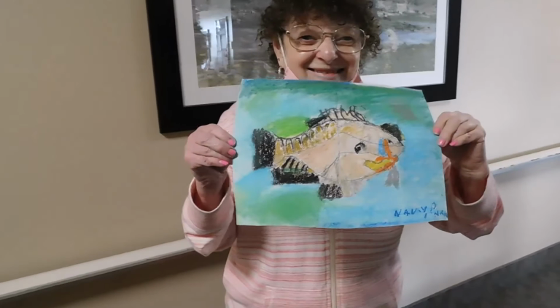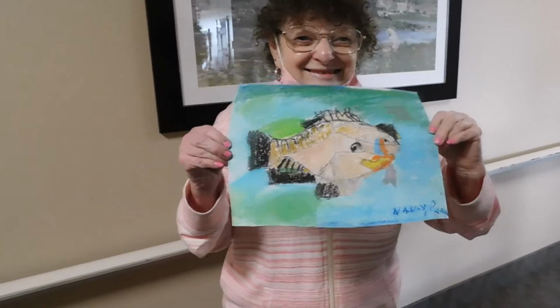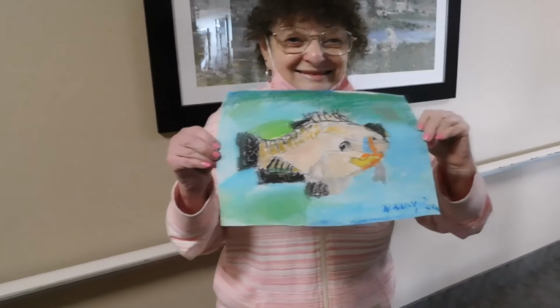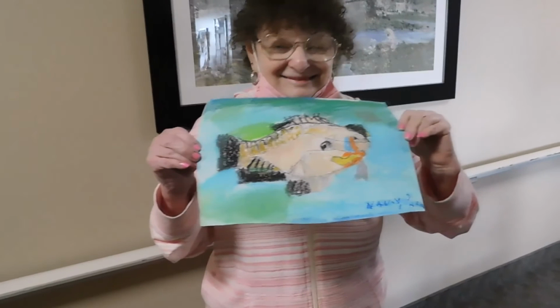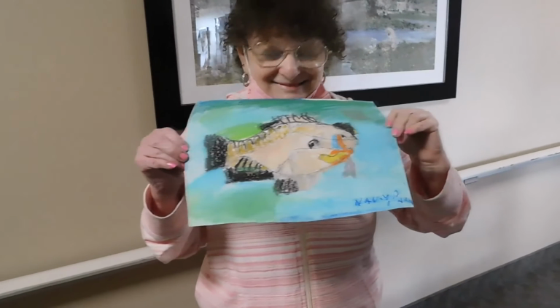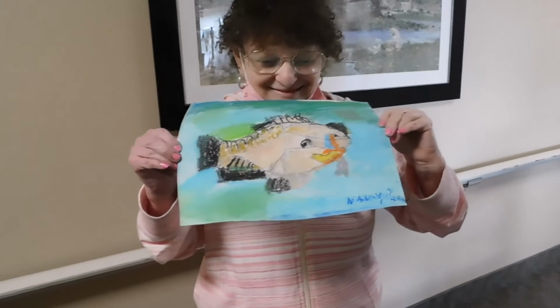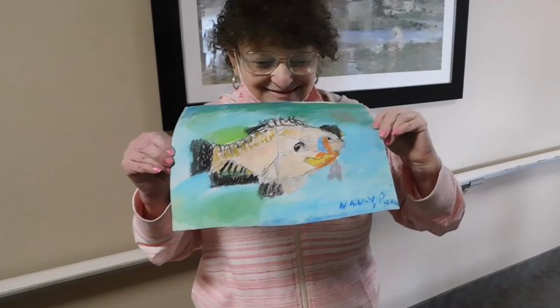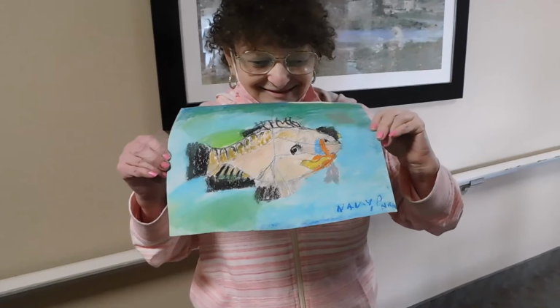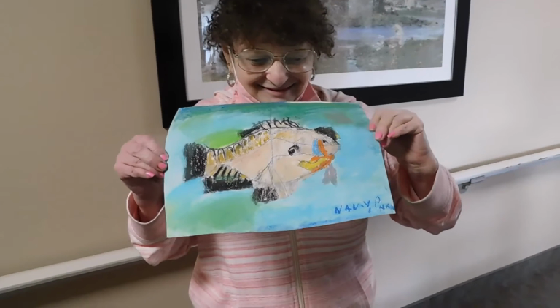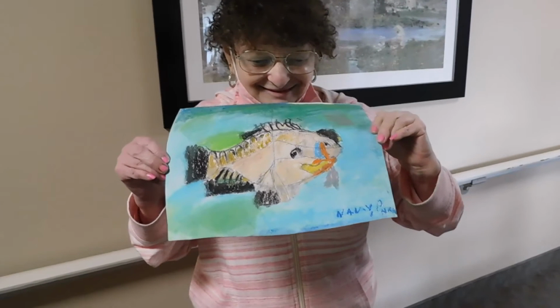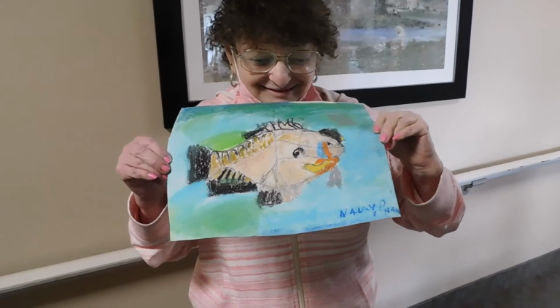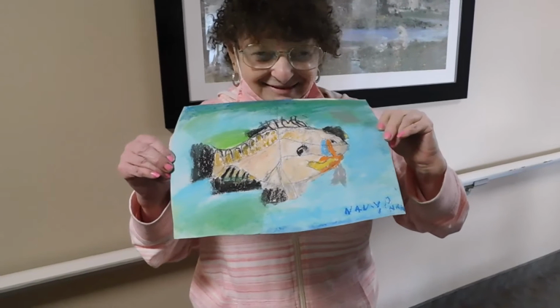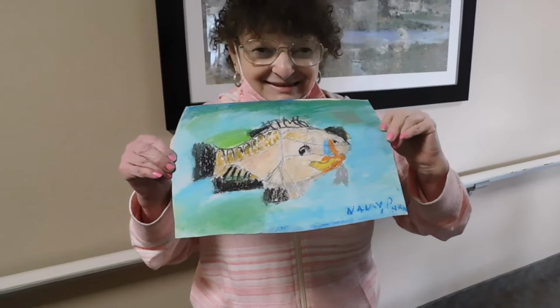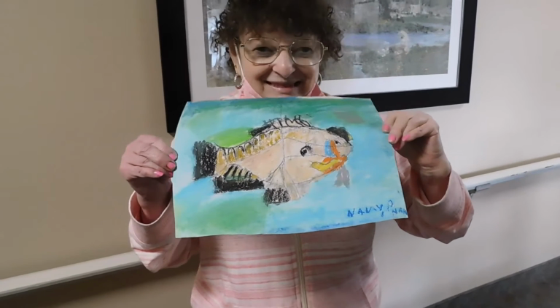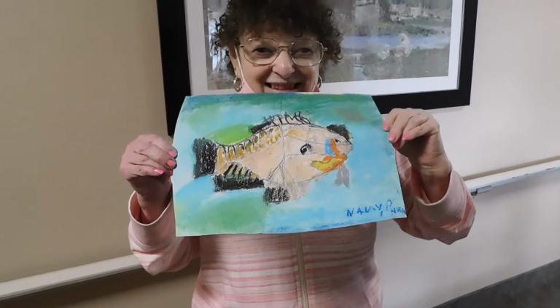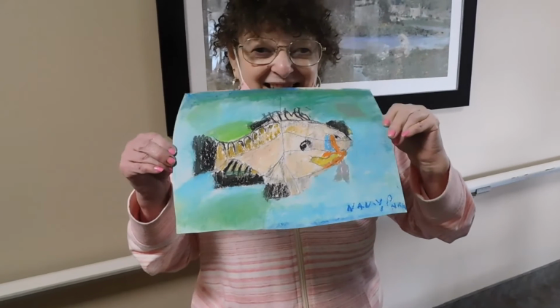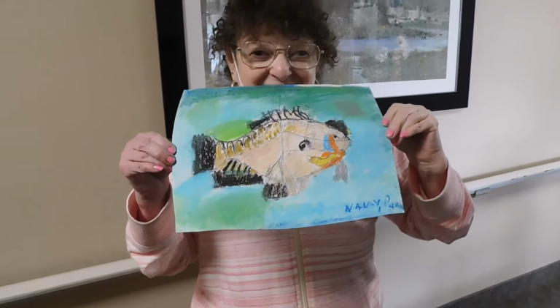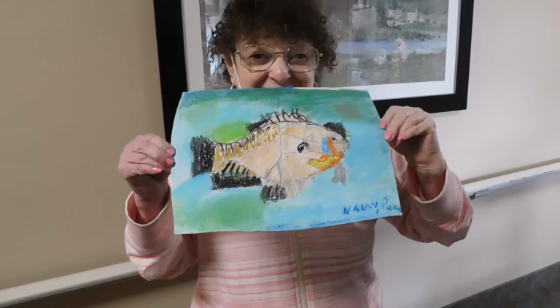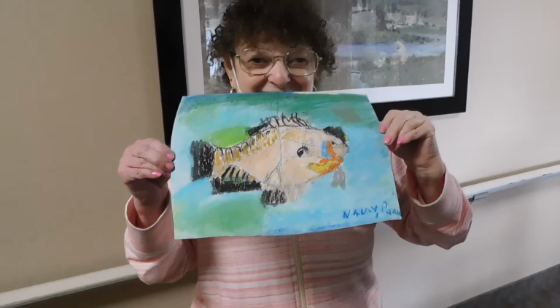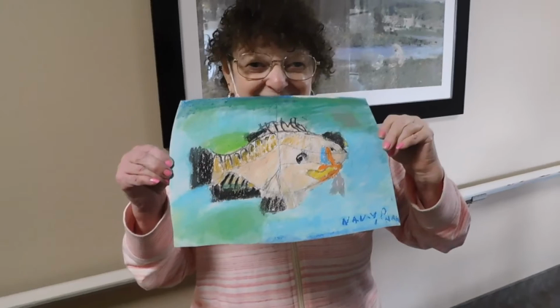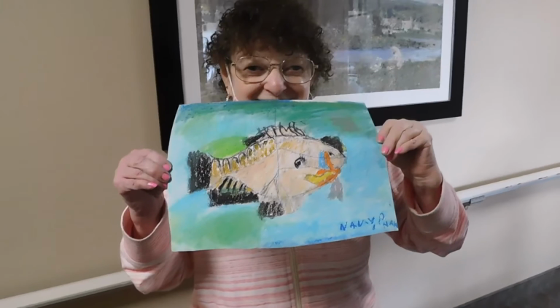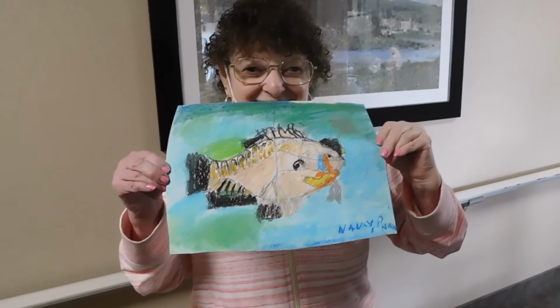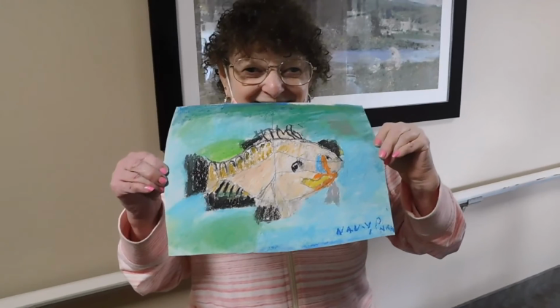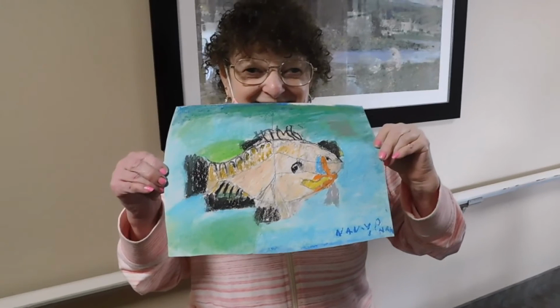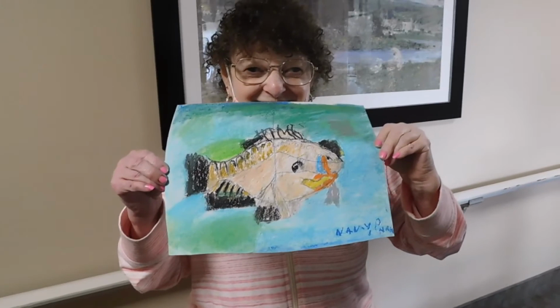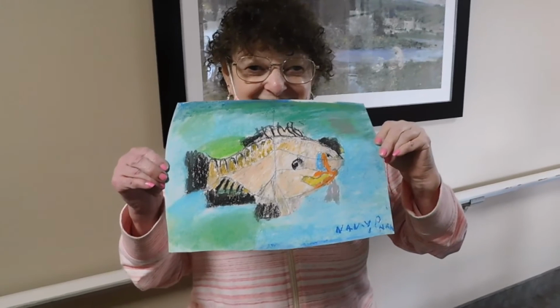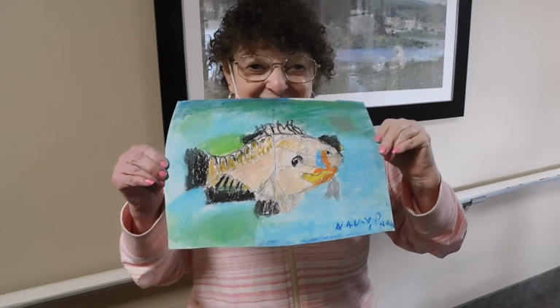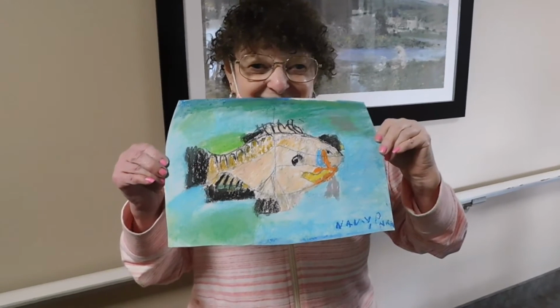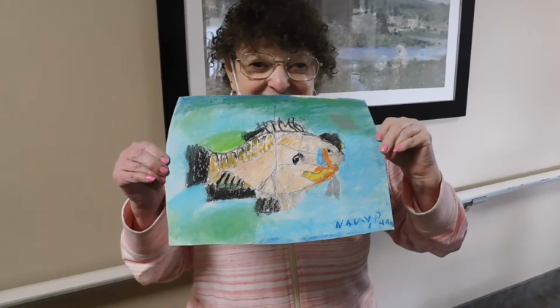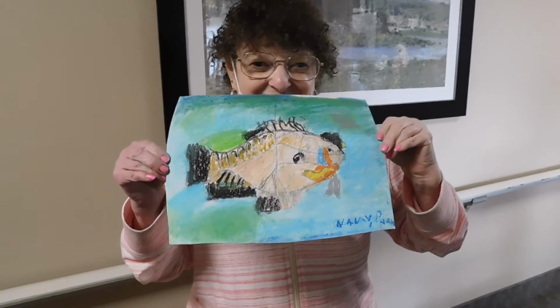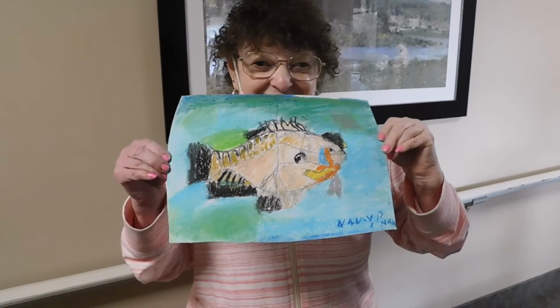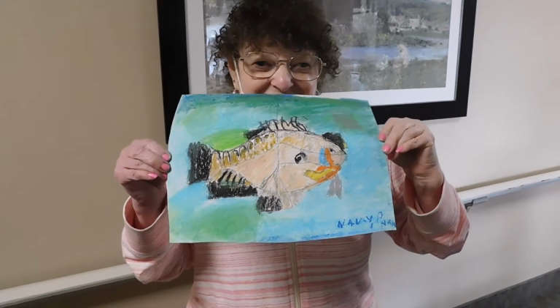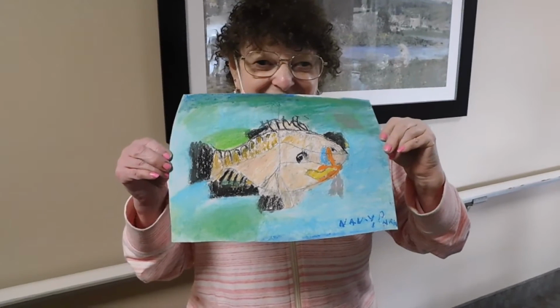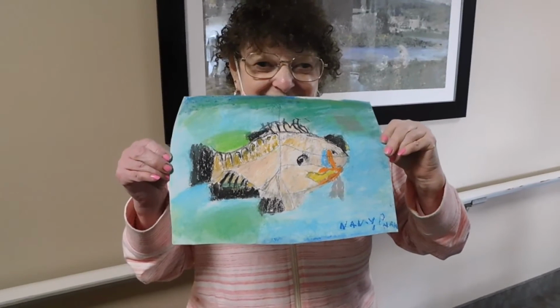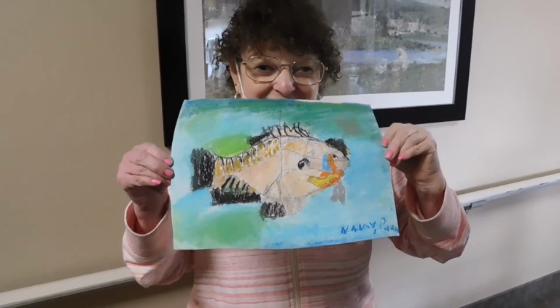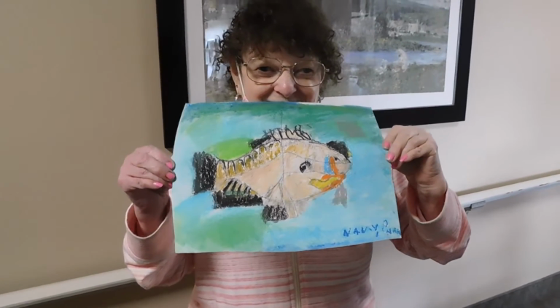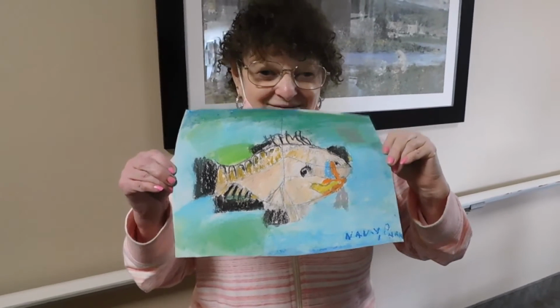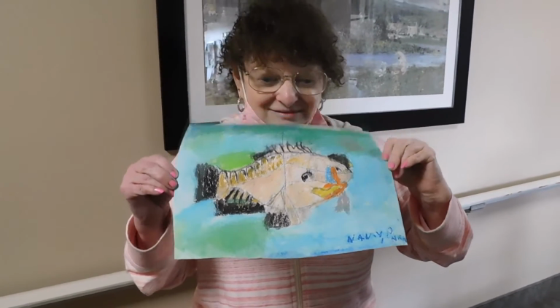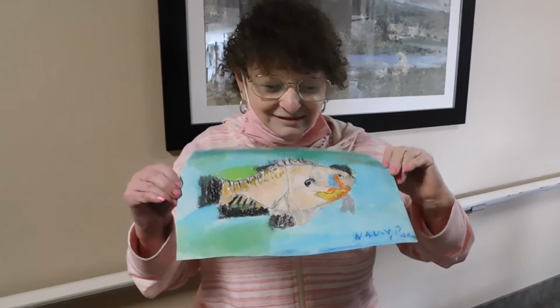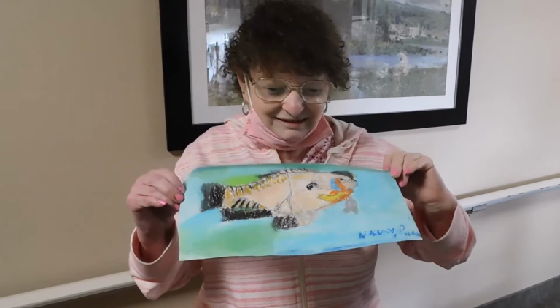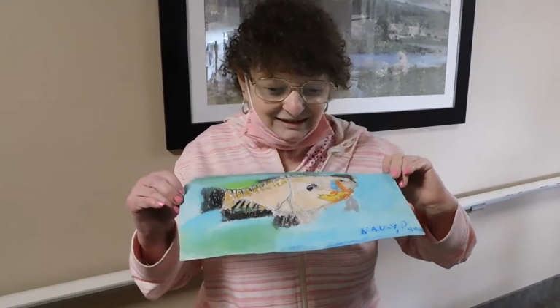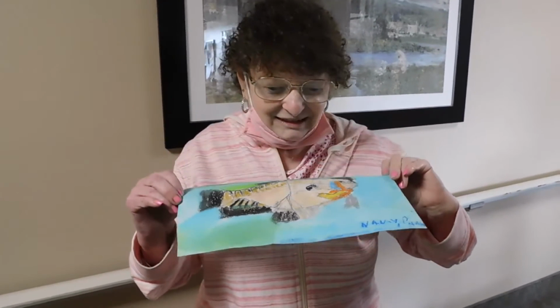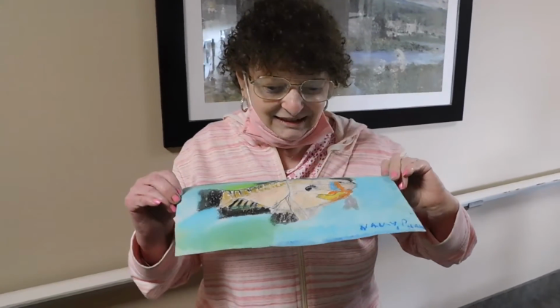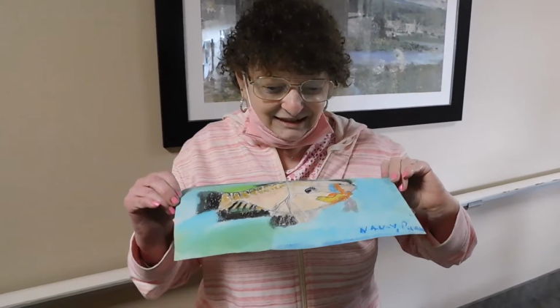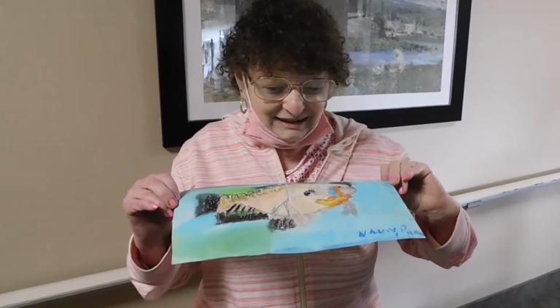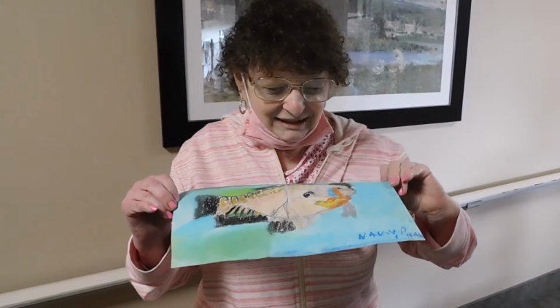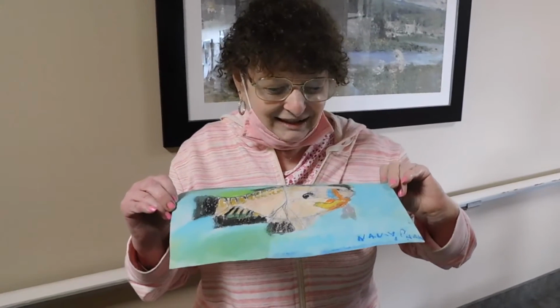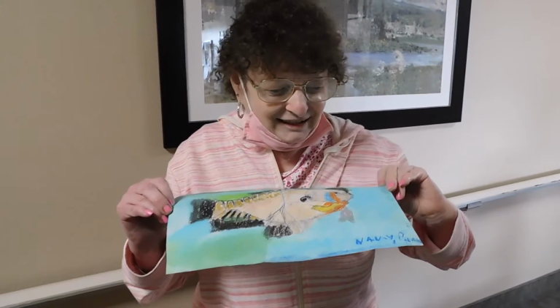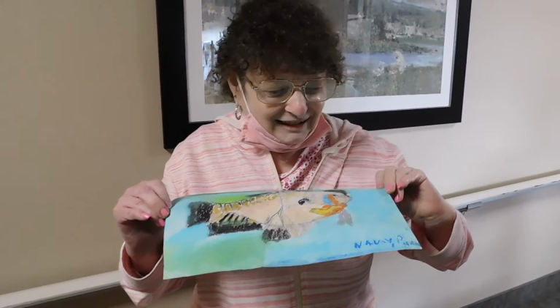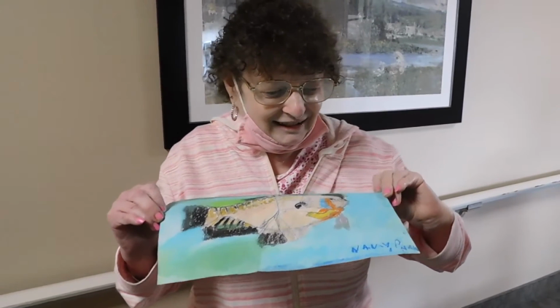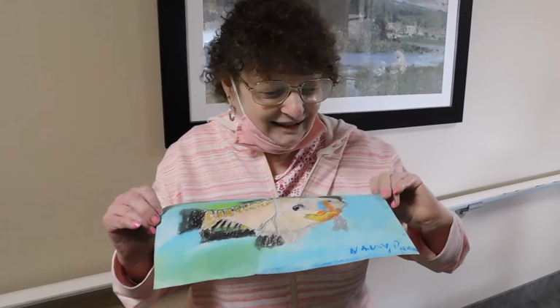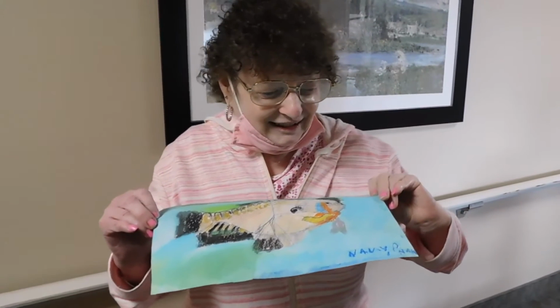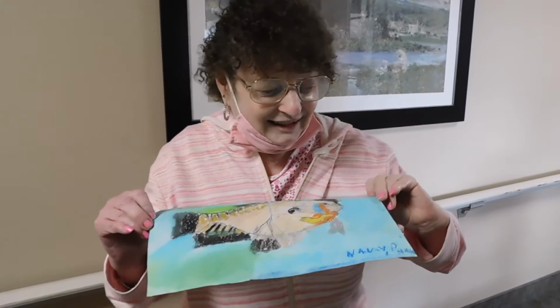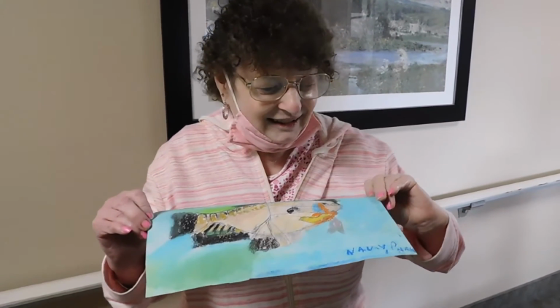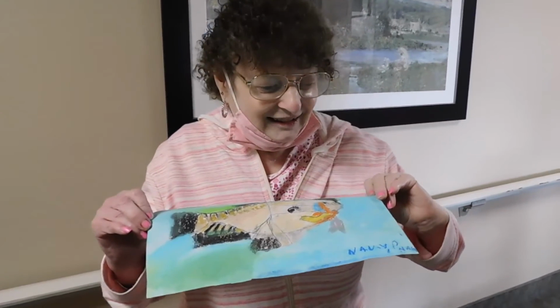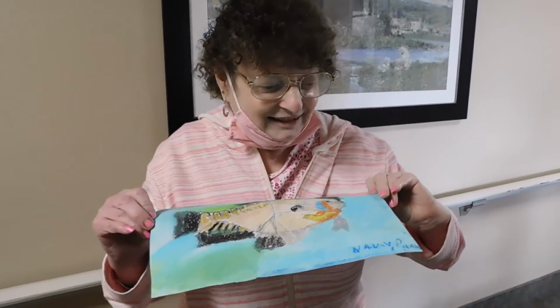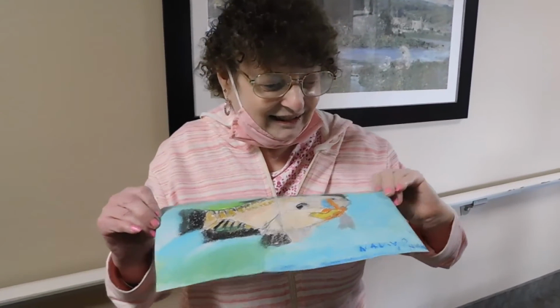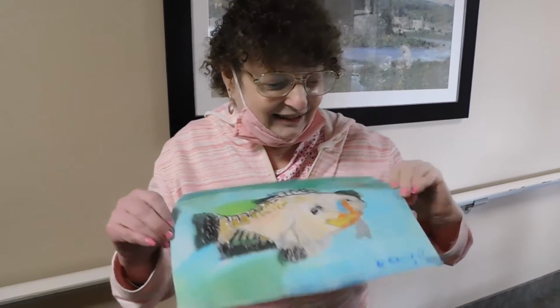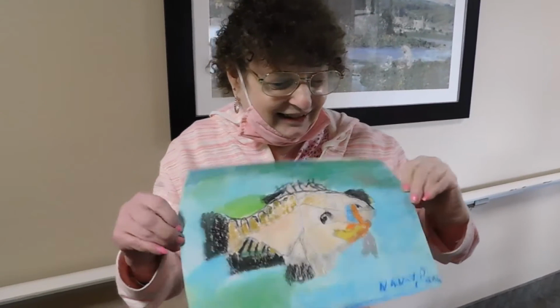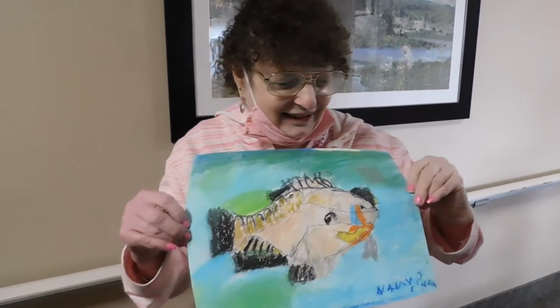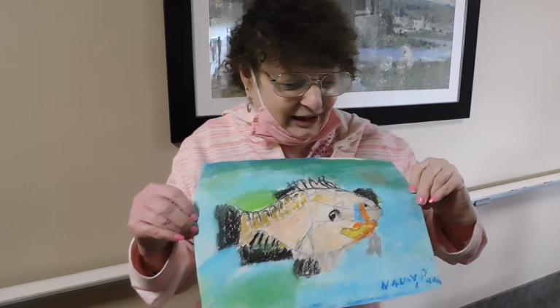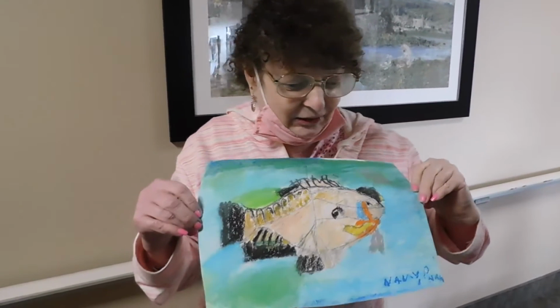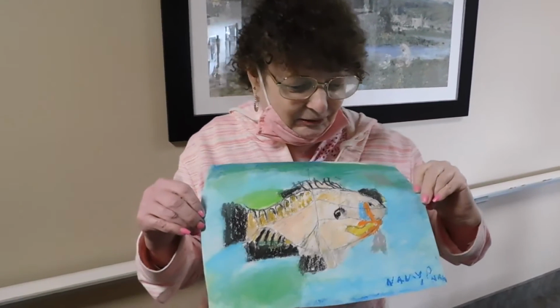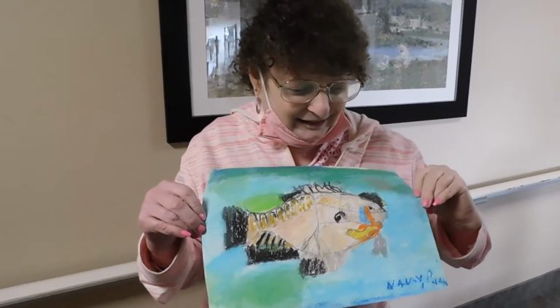Hi Nancy. Hi. What's the name of your picture? The tuna.